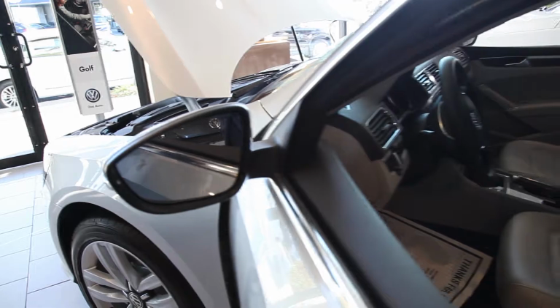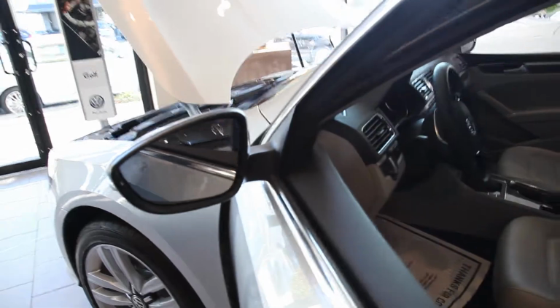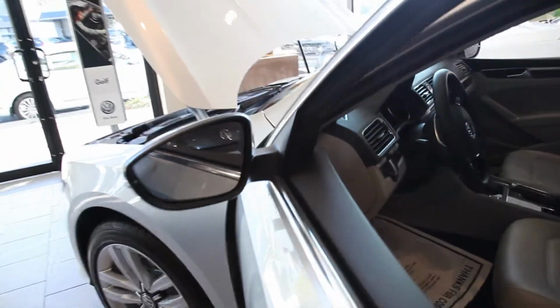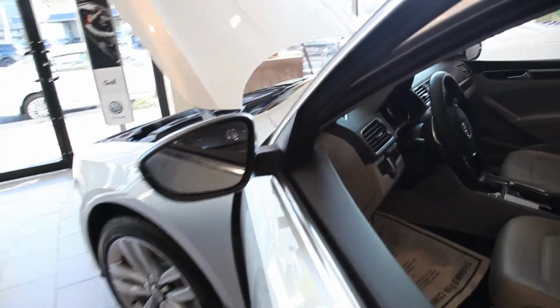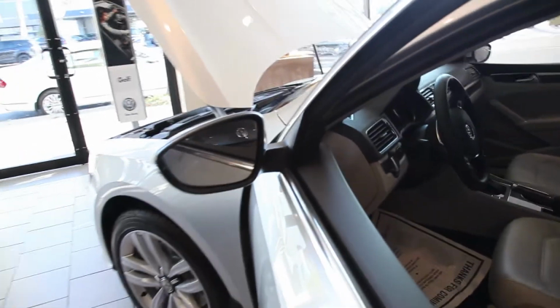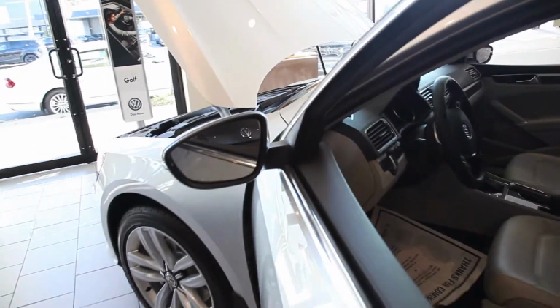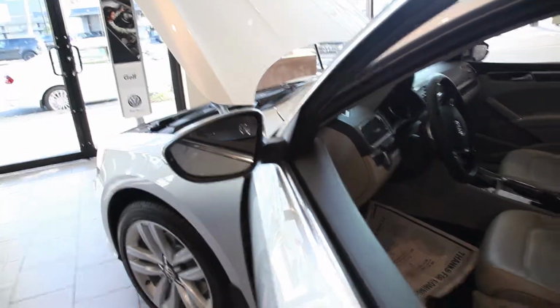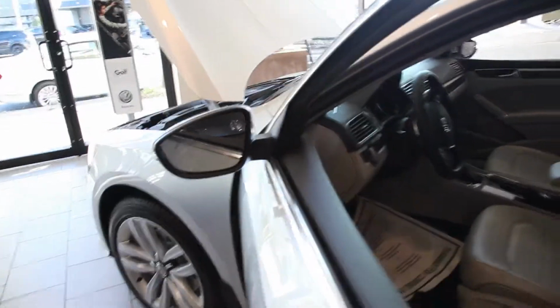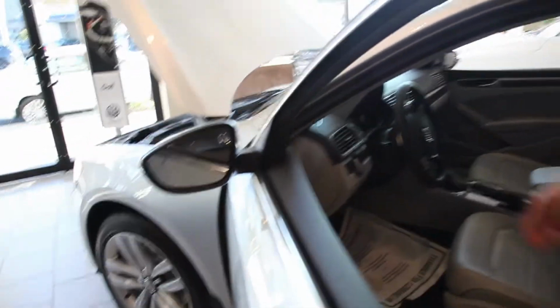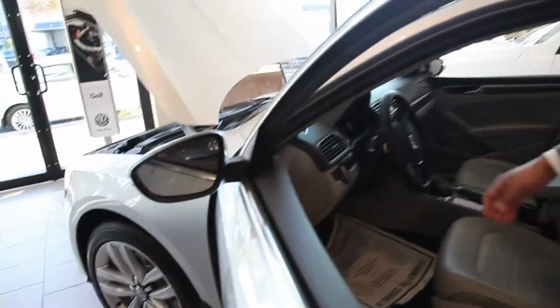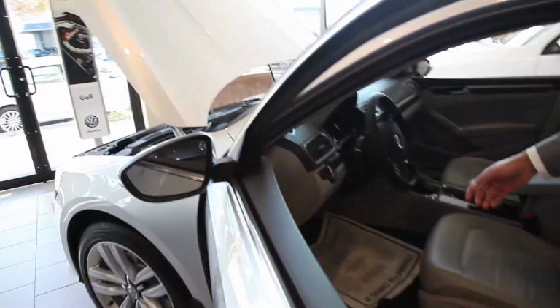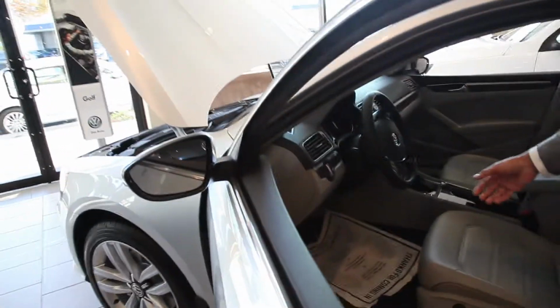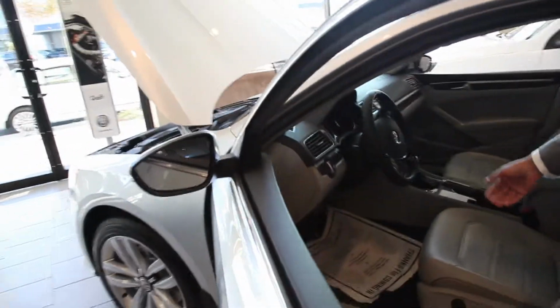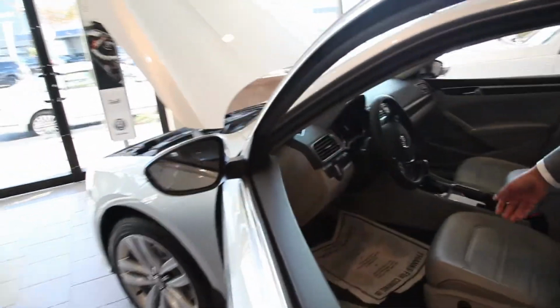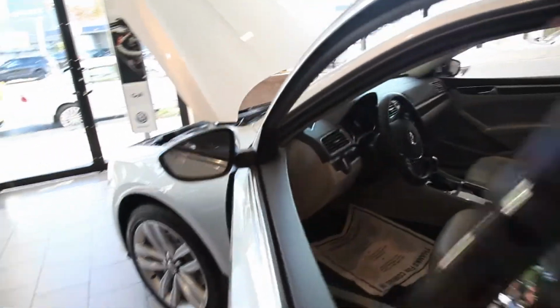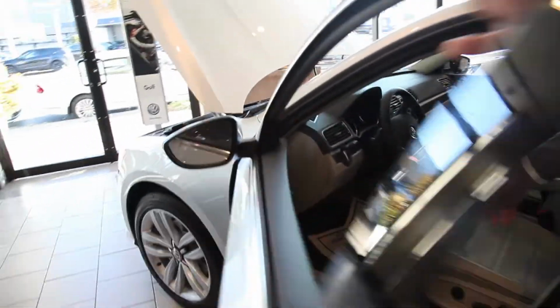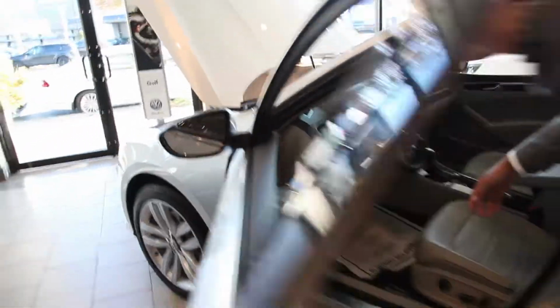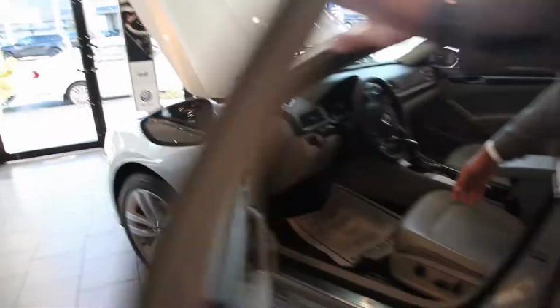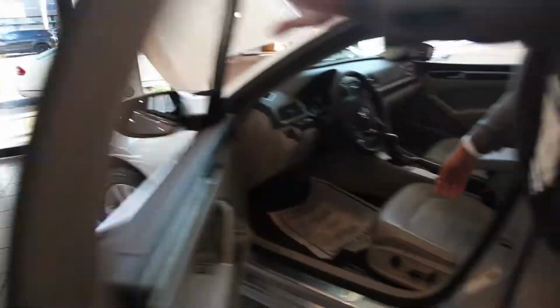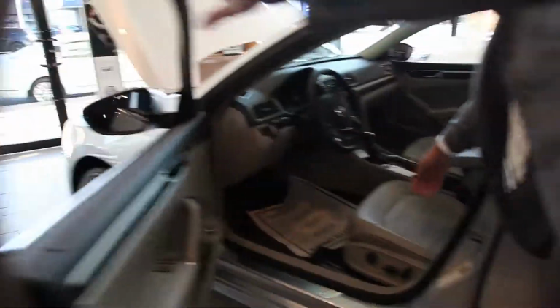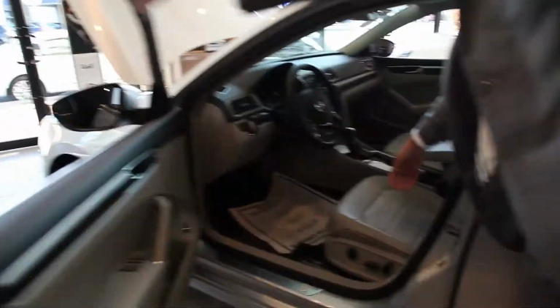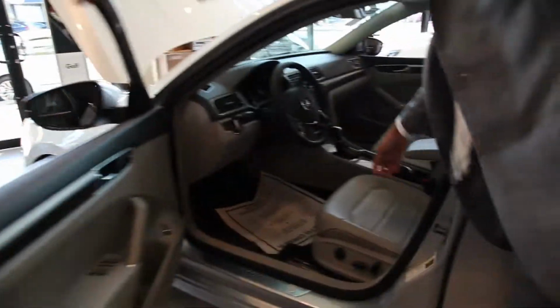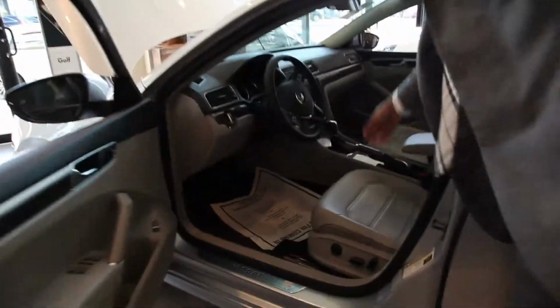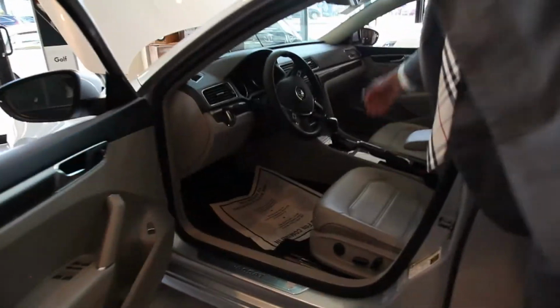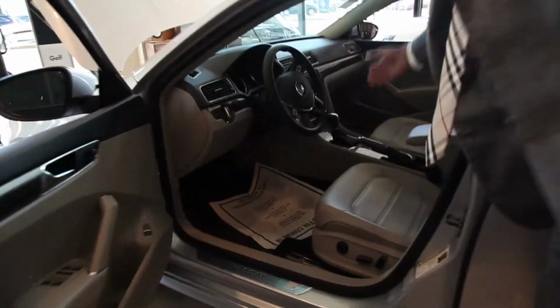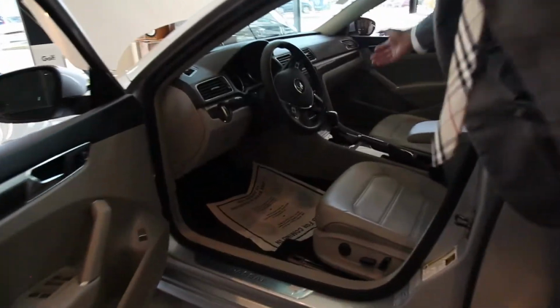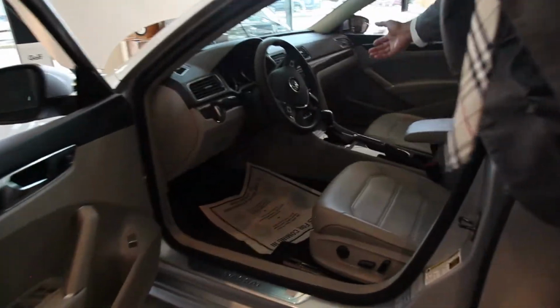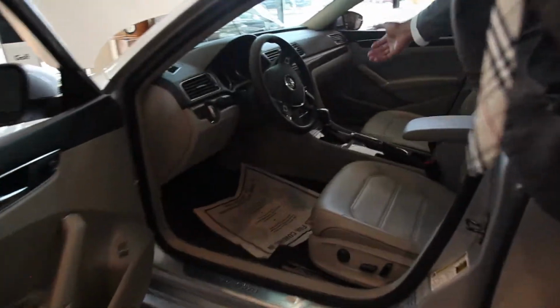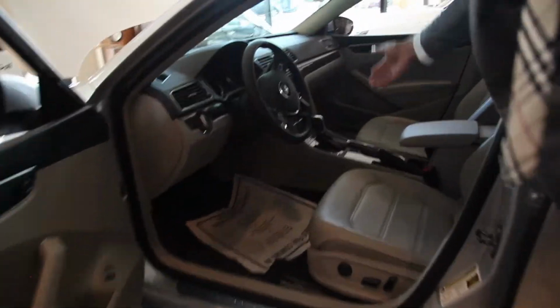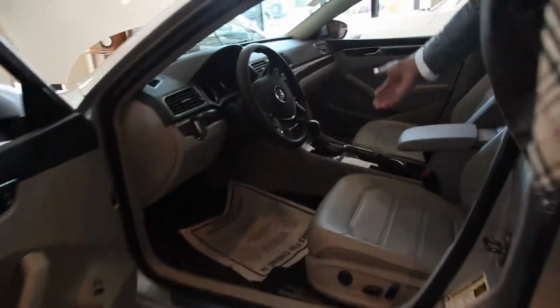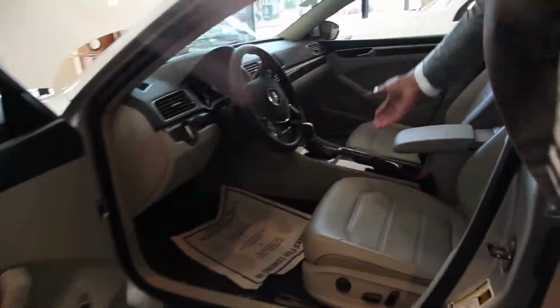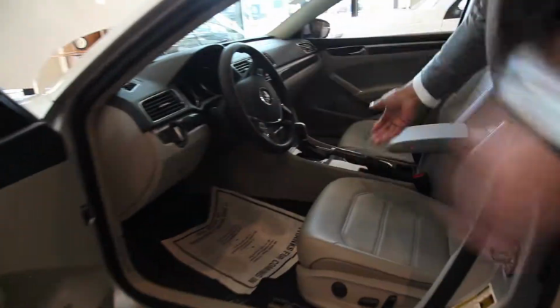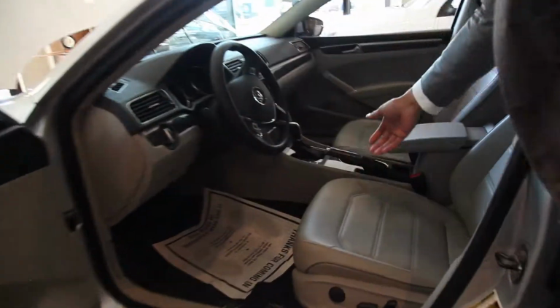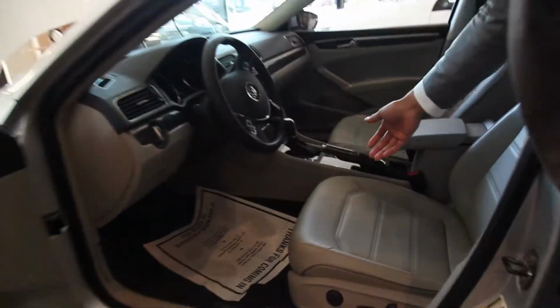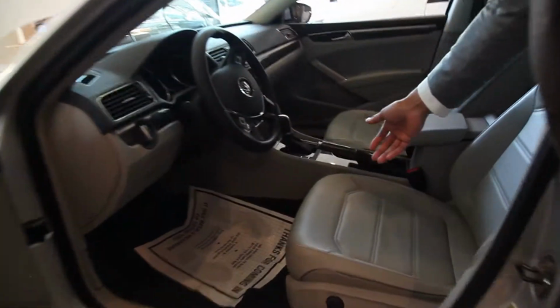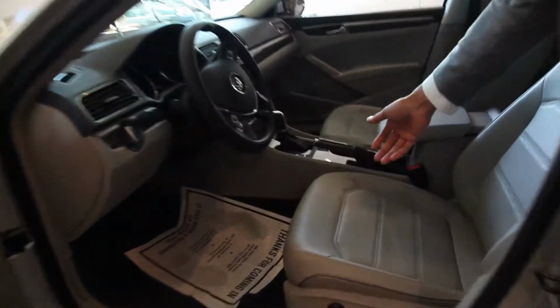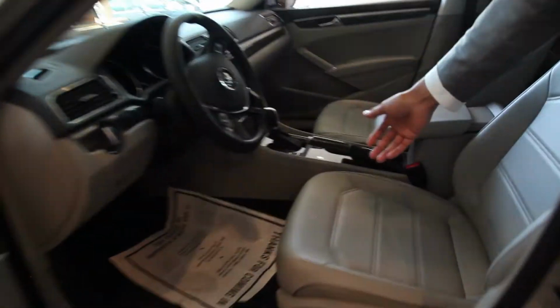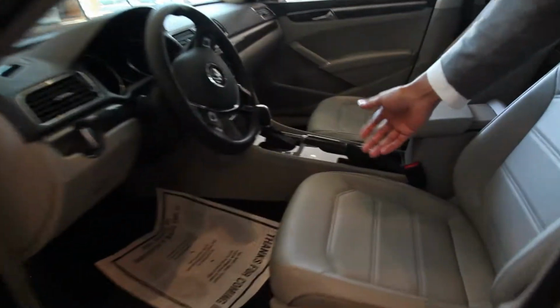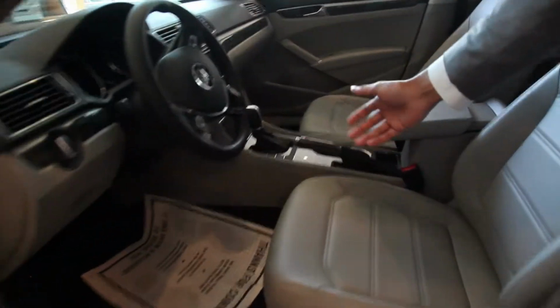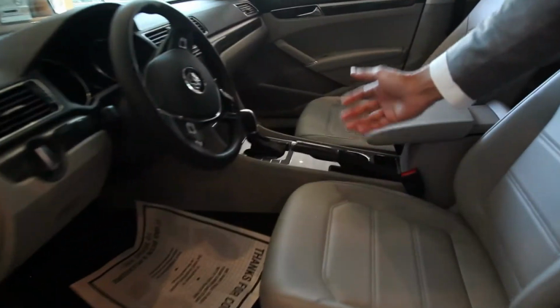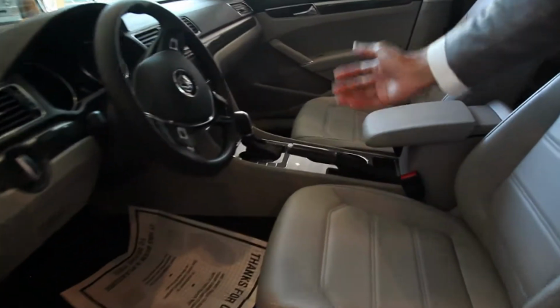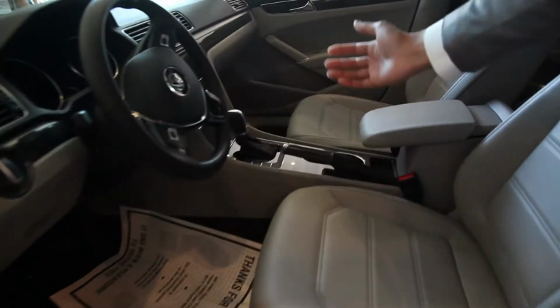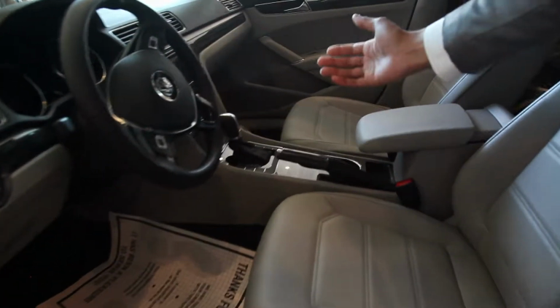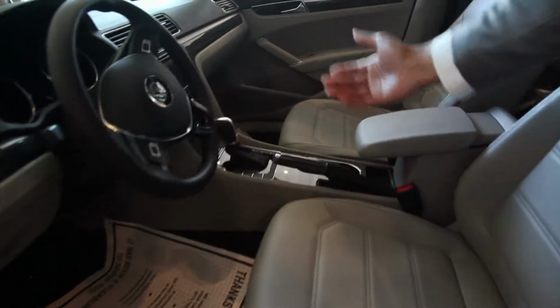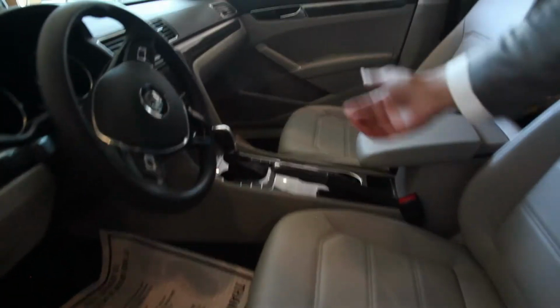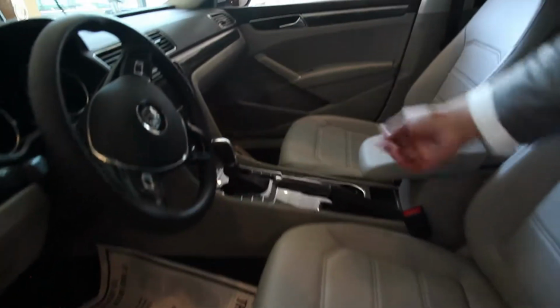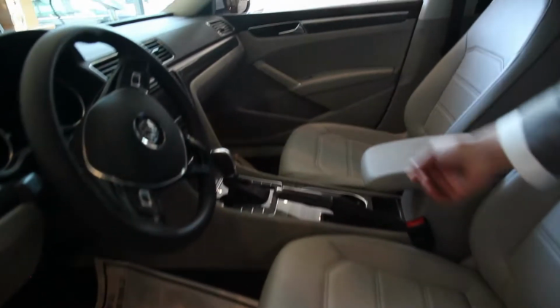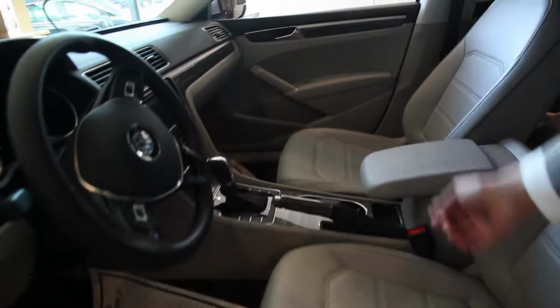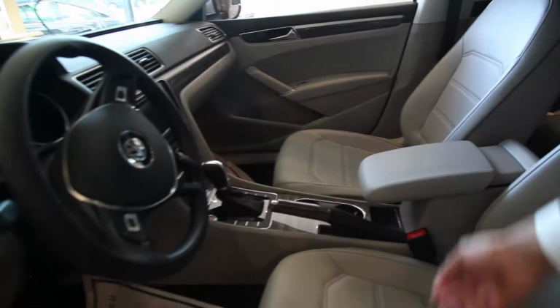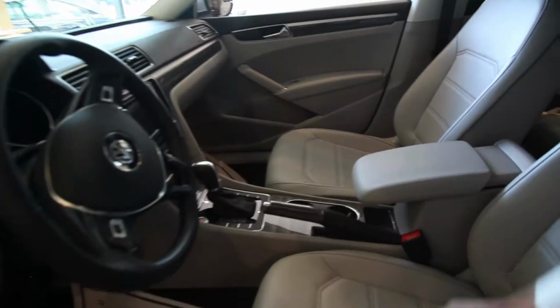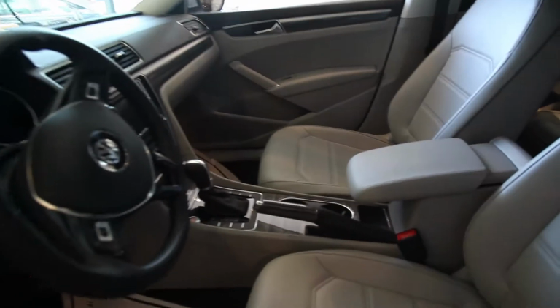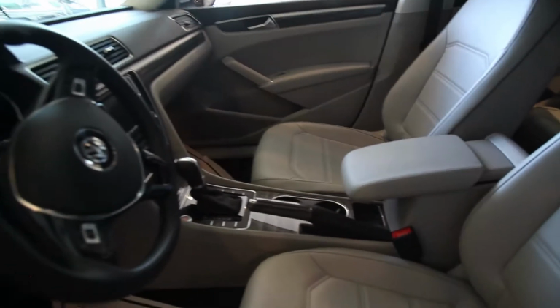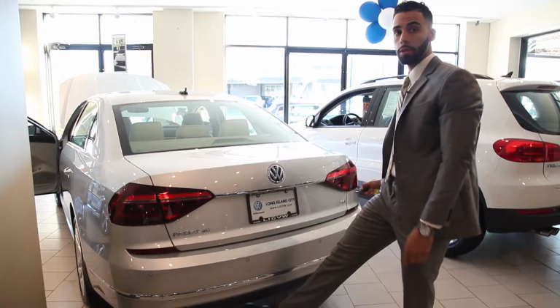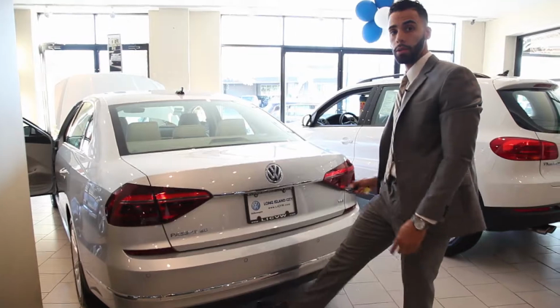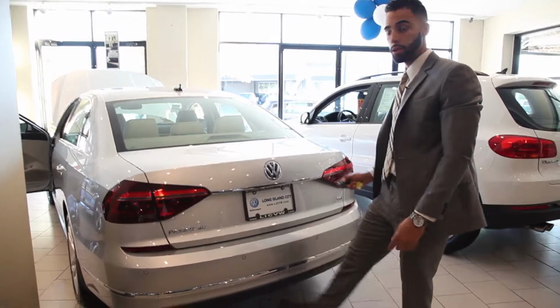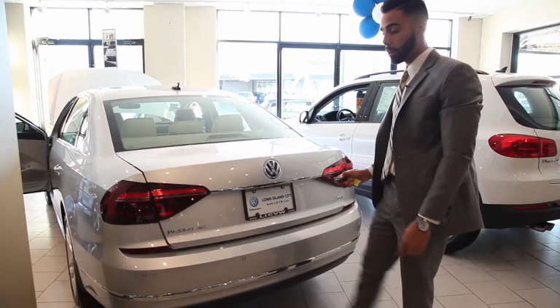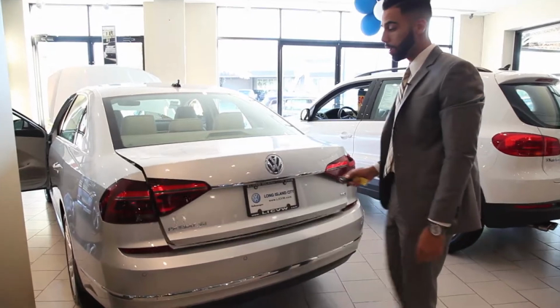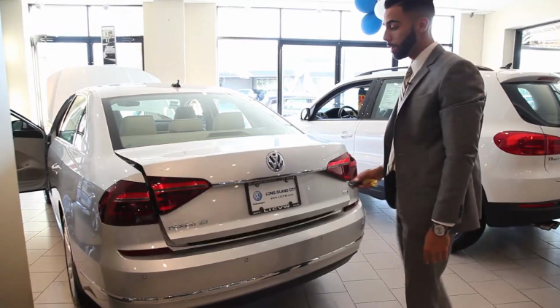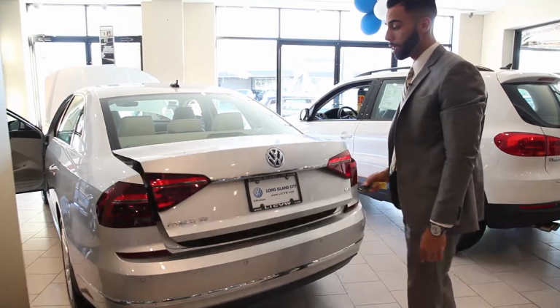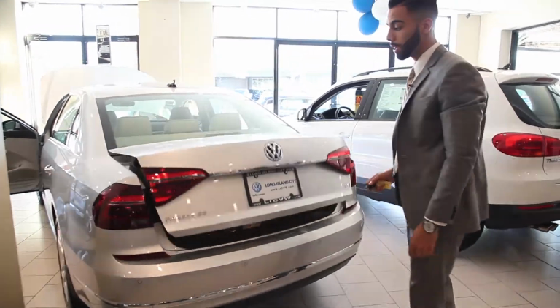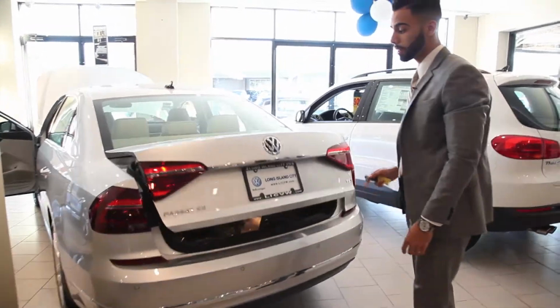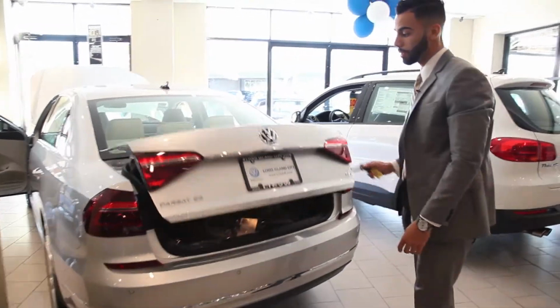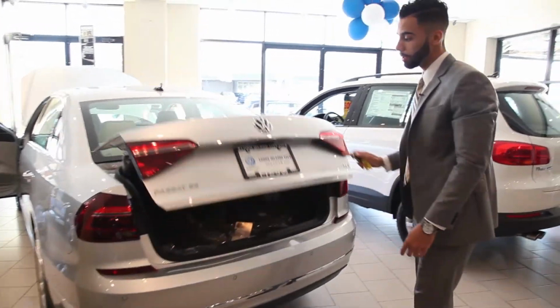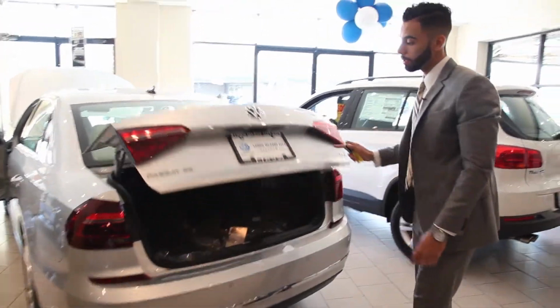Hello, I'm Oscar Peralta. Welcome to Long Island City Volkswagen. I'm going to be showing you the 2017 Passat SE with Technology.